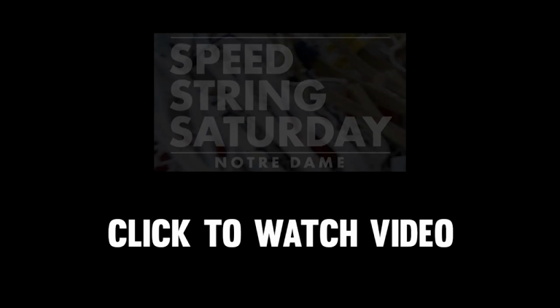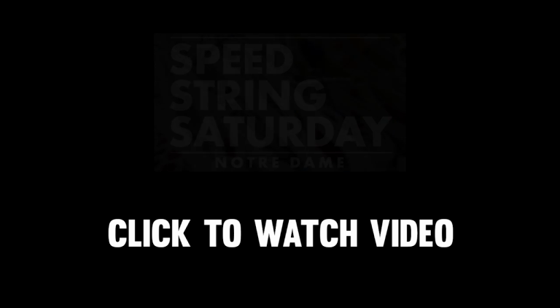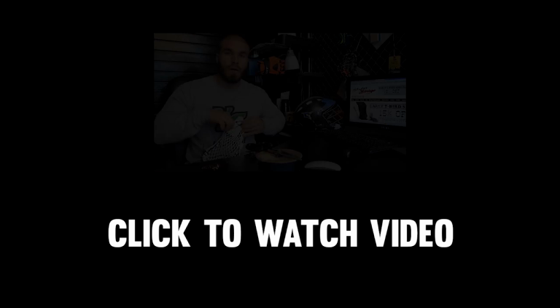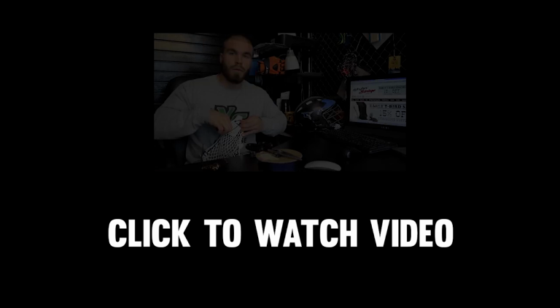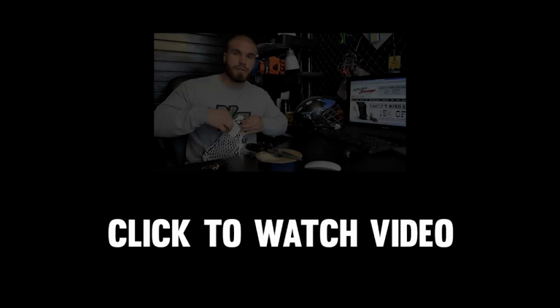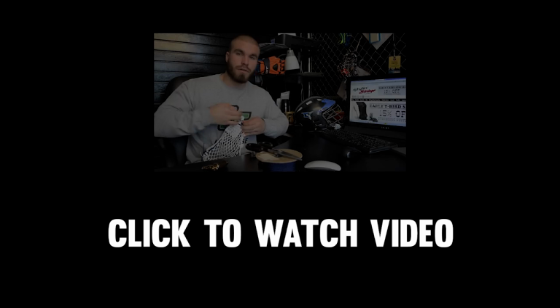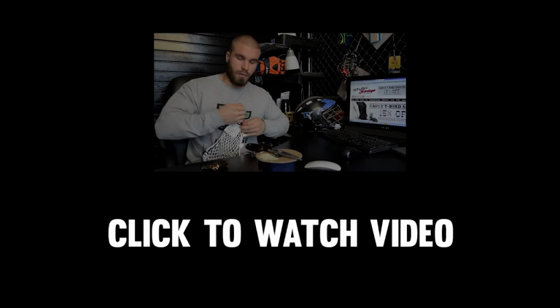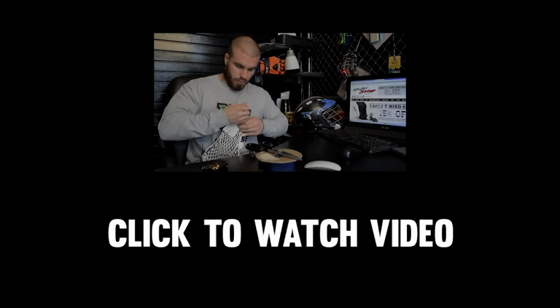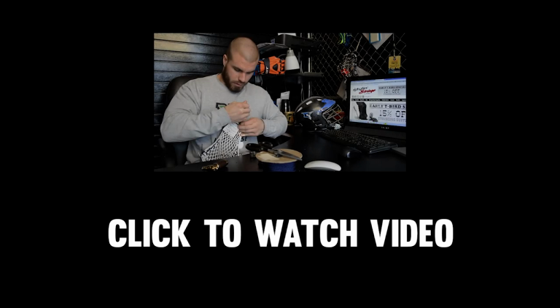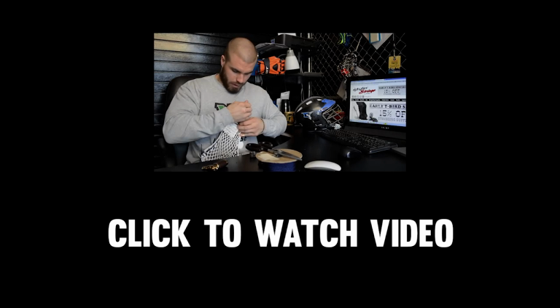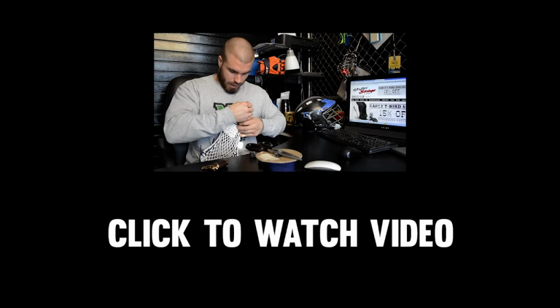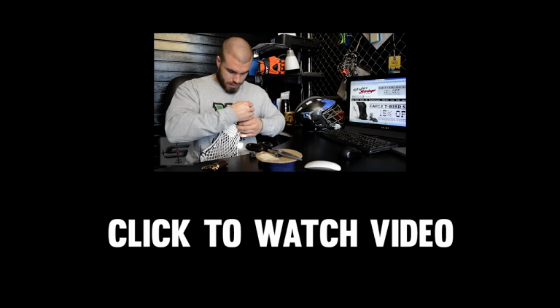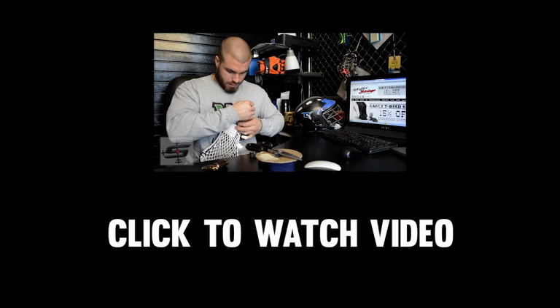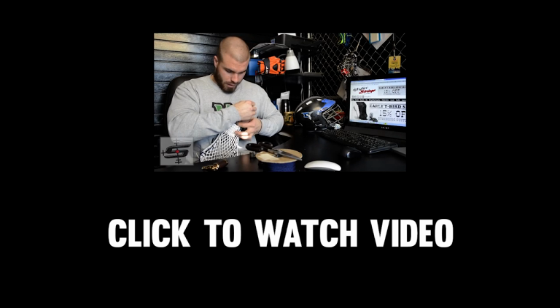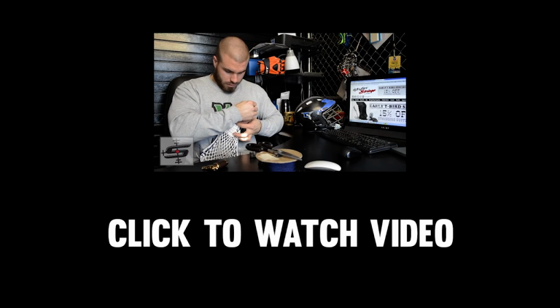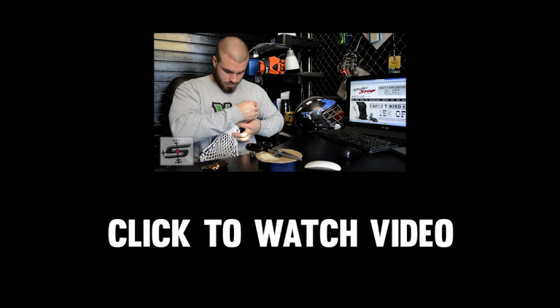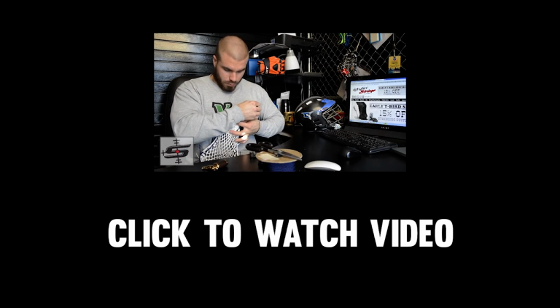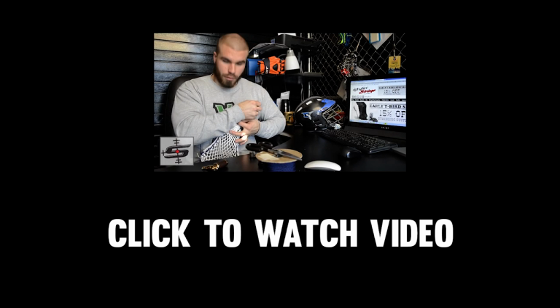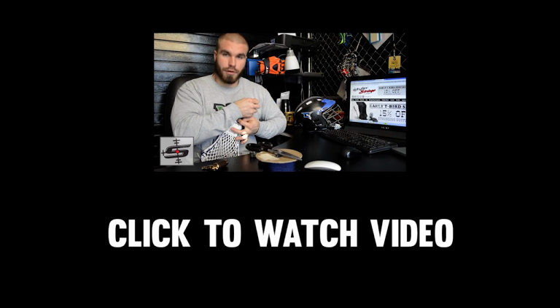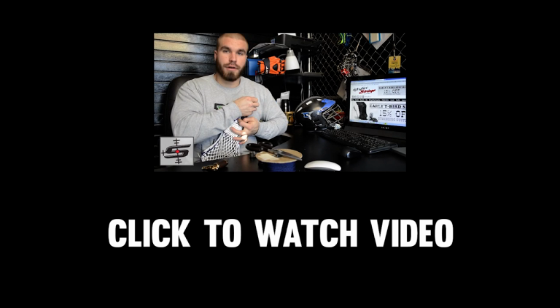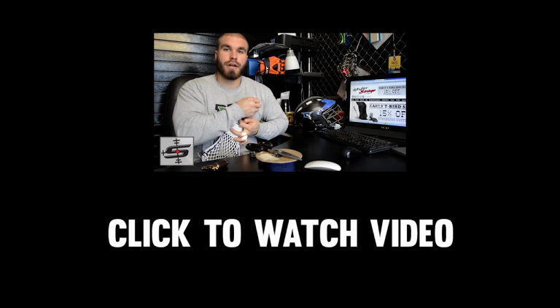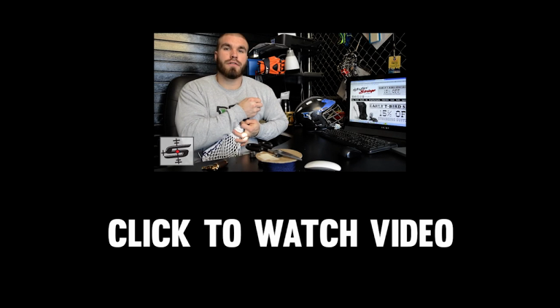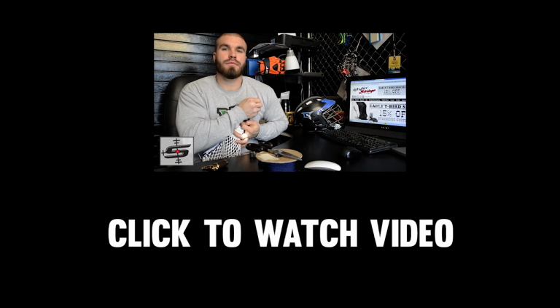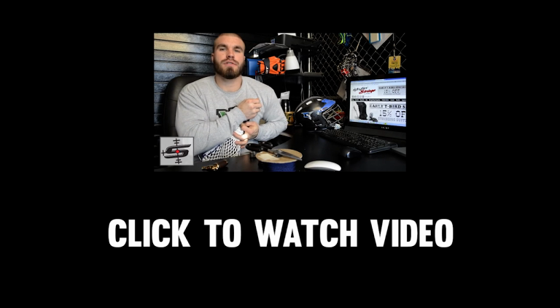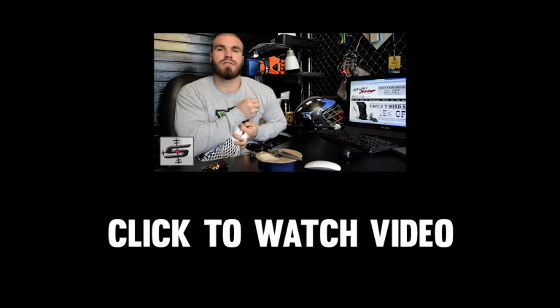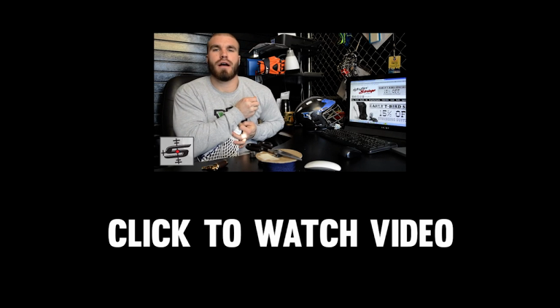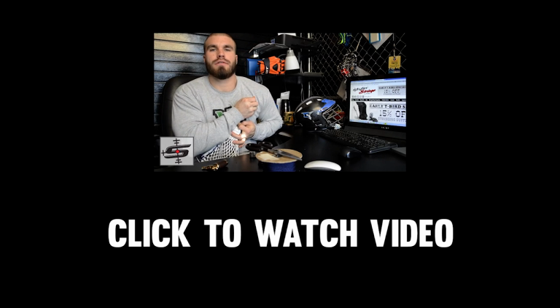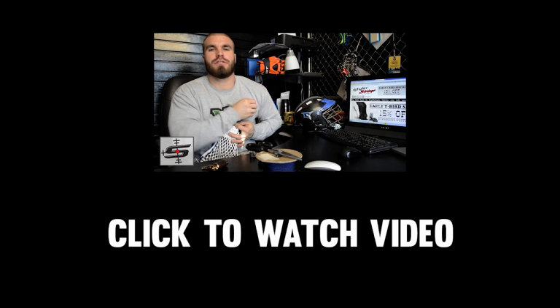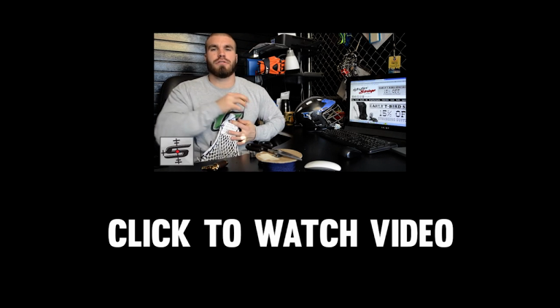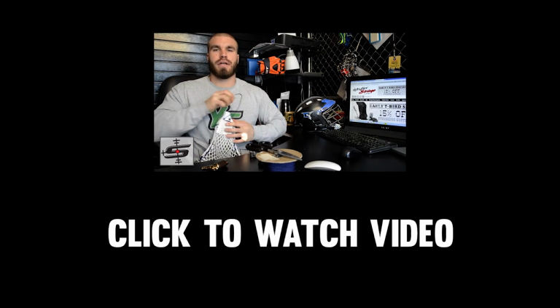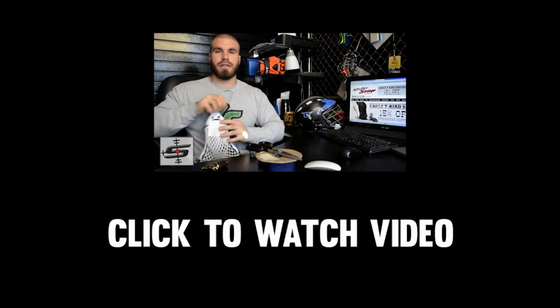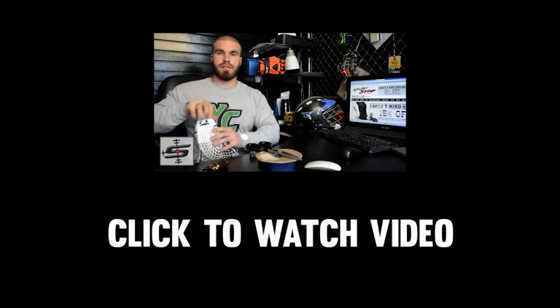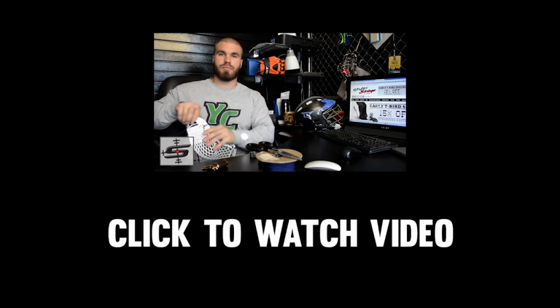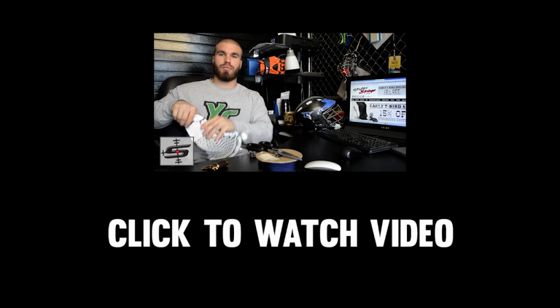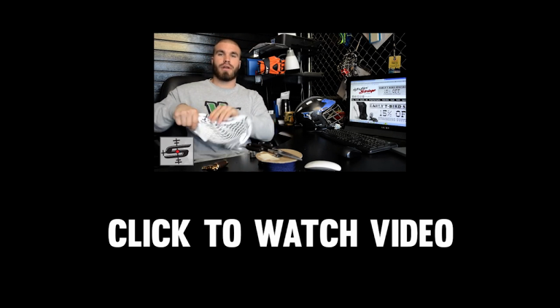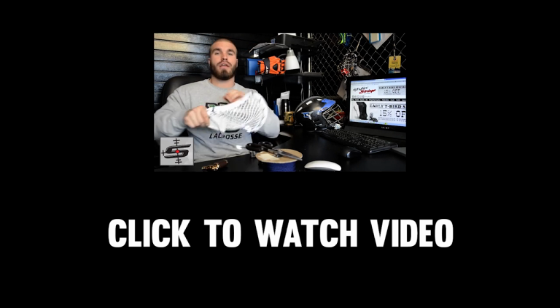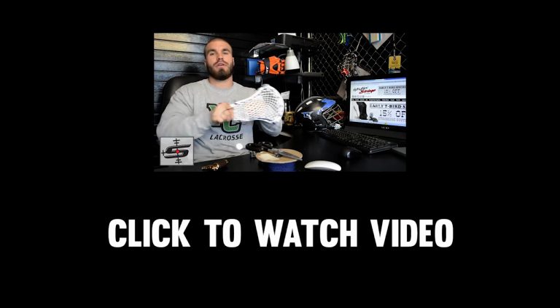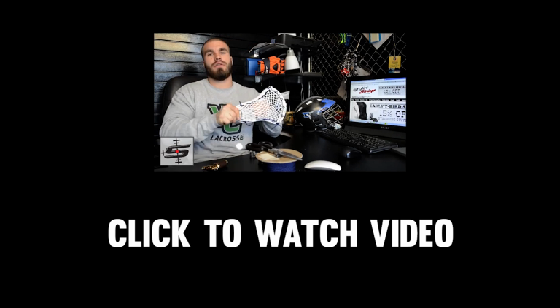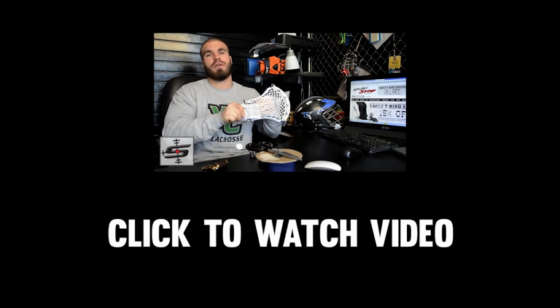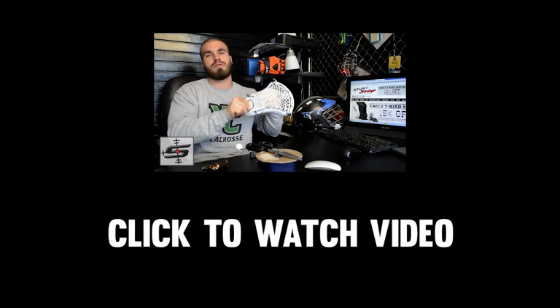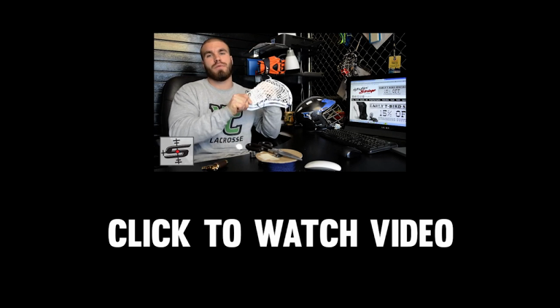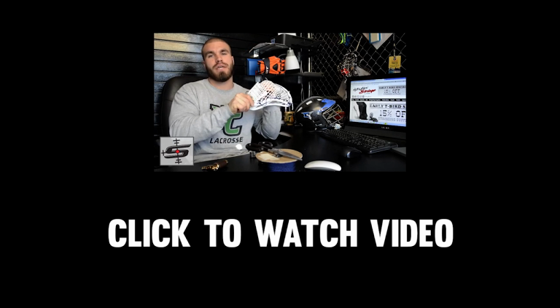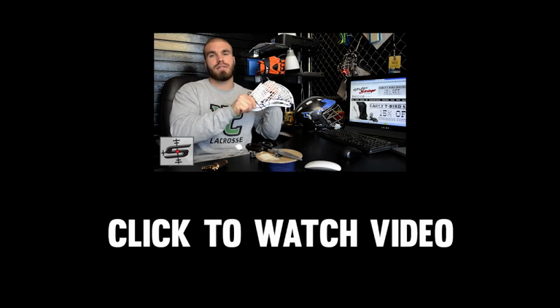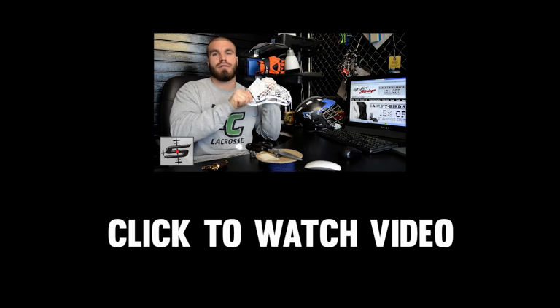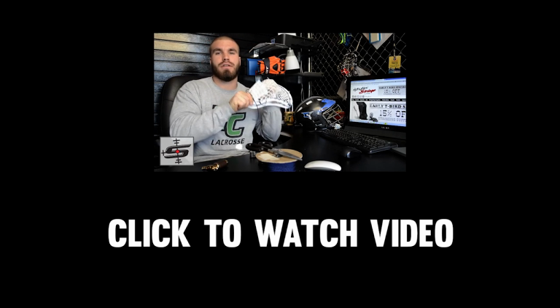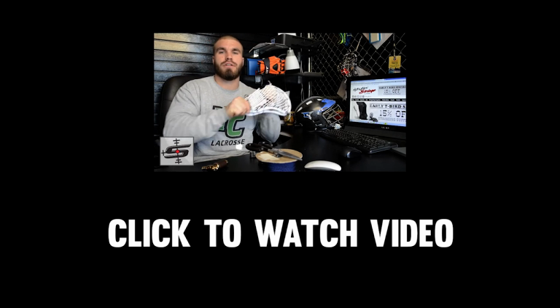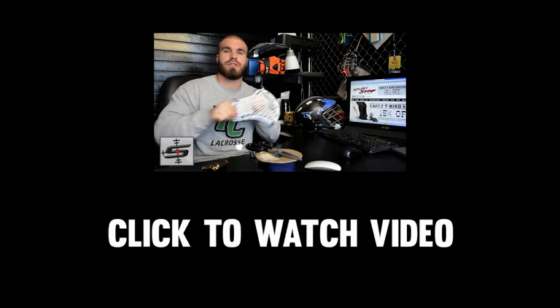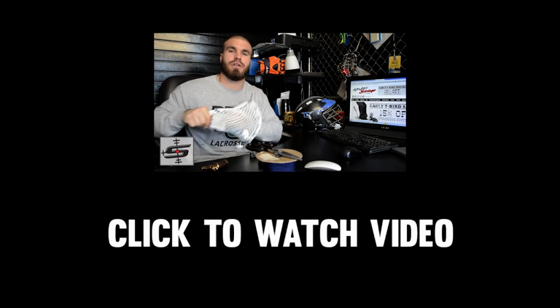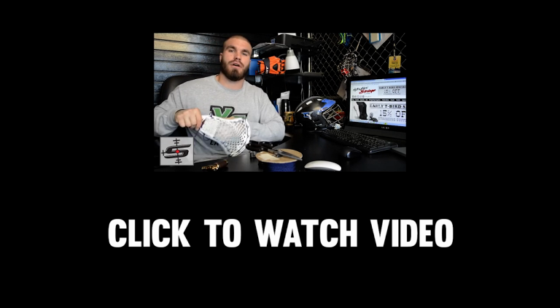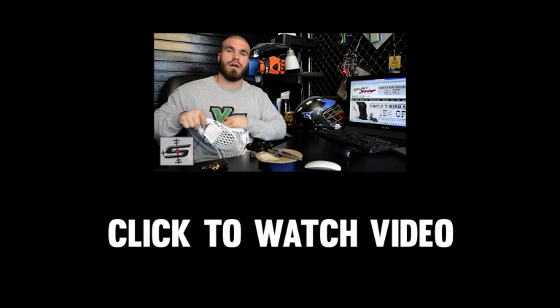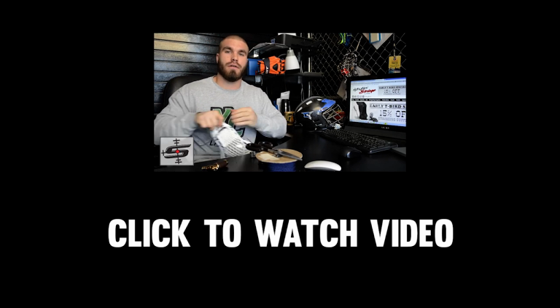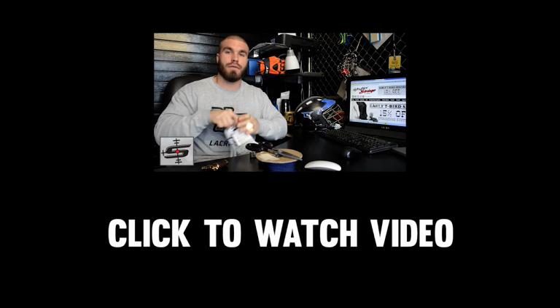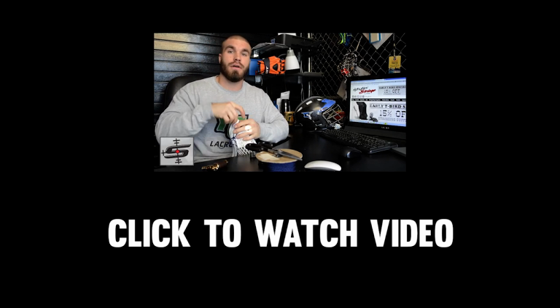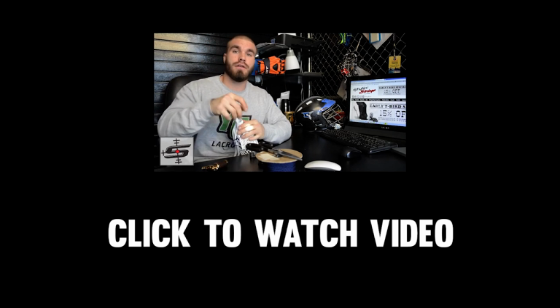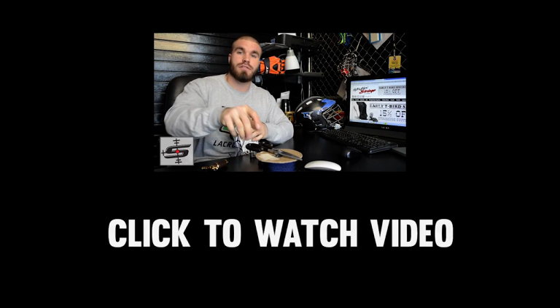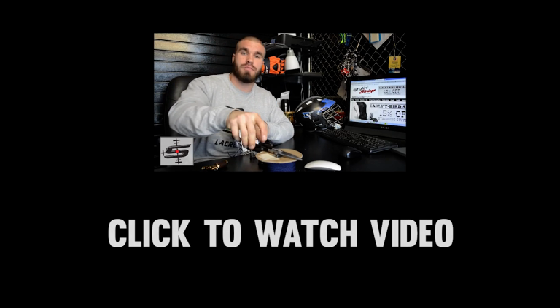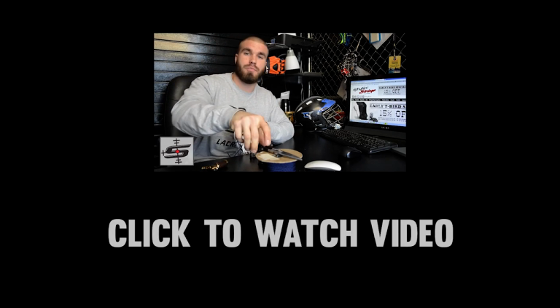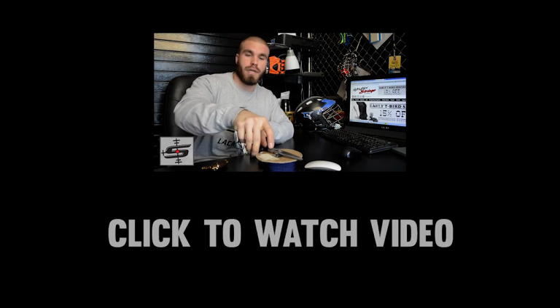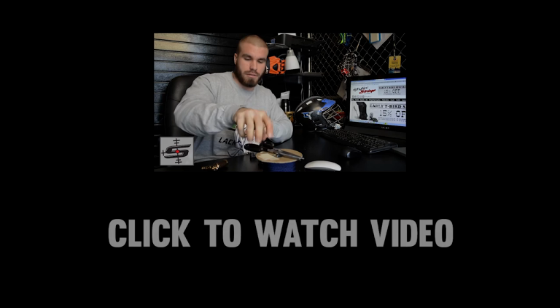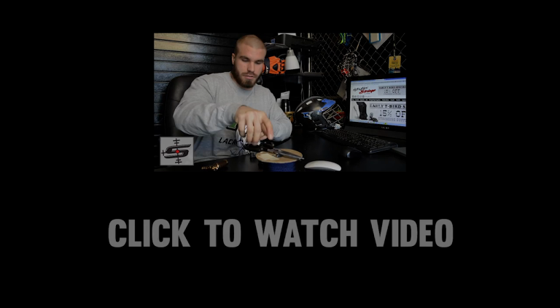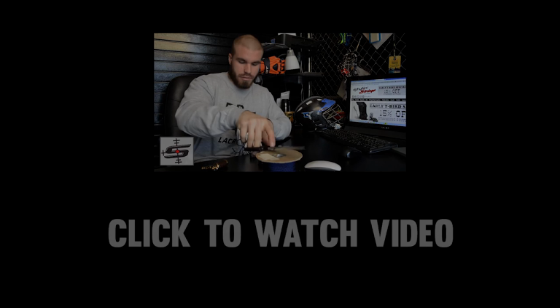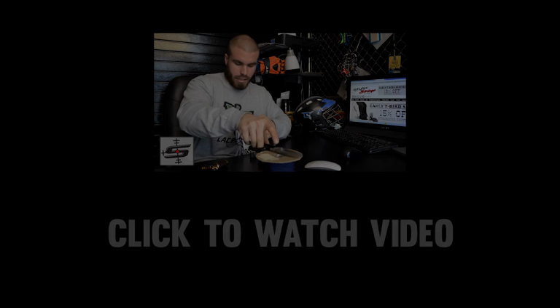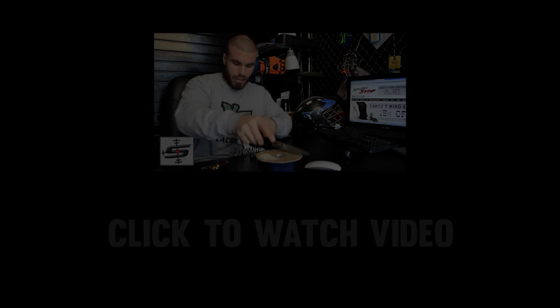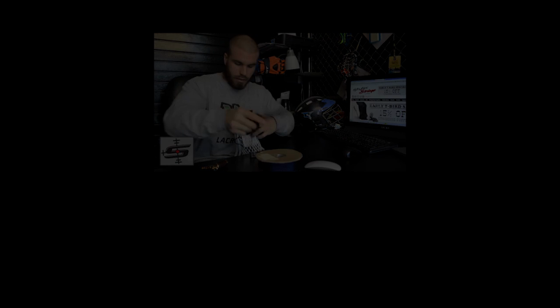What's going on guys? Tyler Bordner here from Stylin' Strings bringing you this week's edition of Speed Stringing.